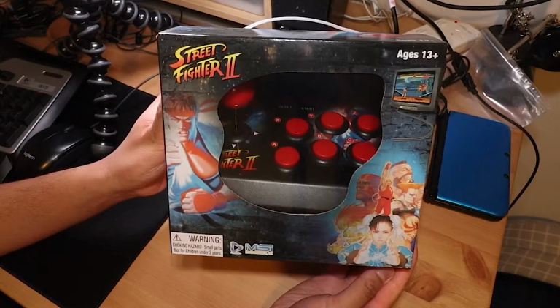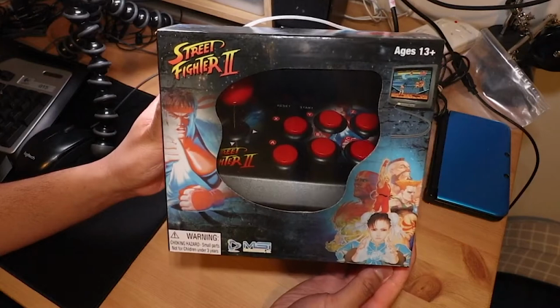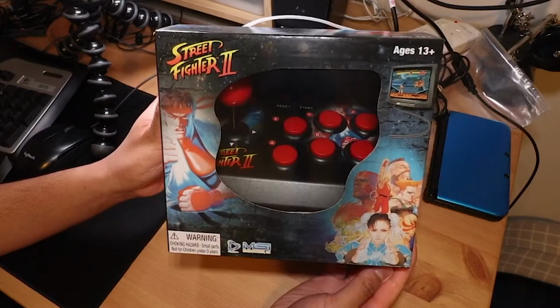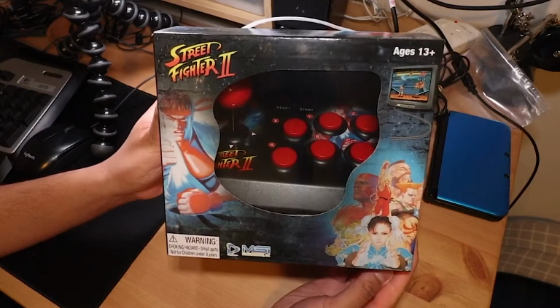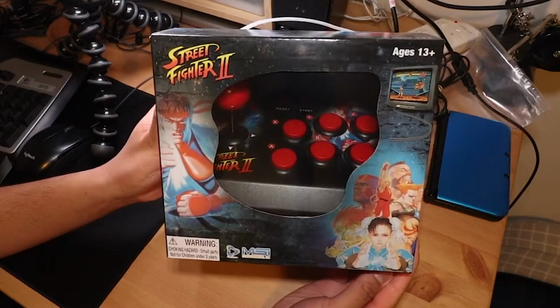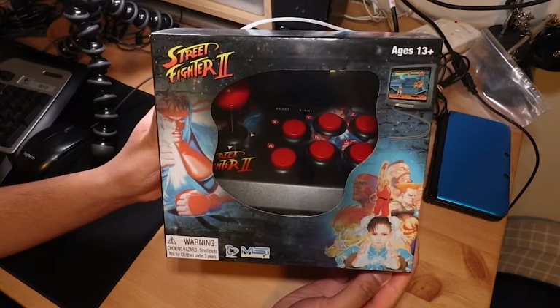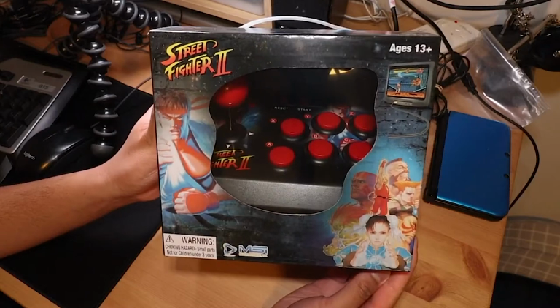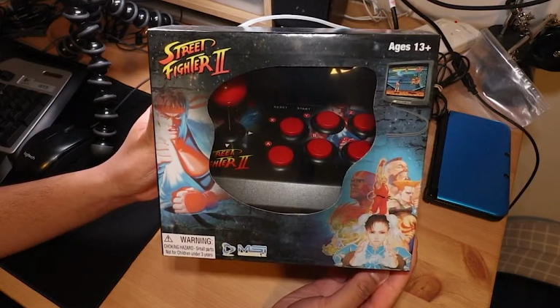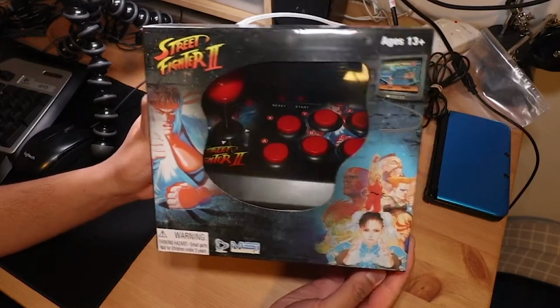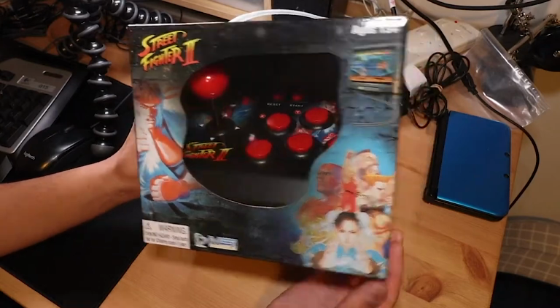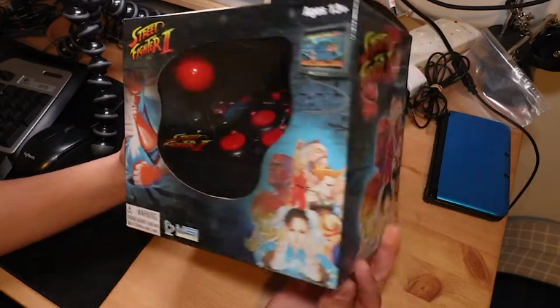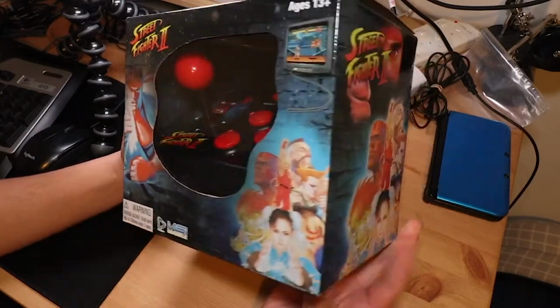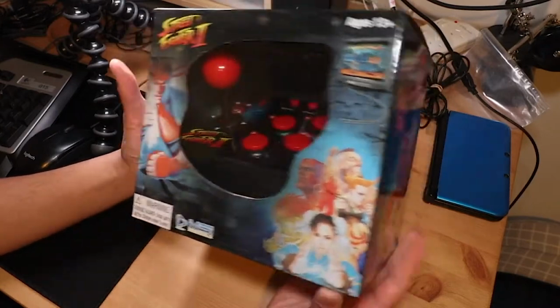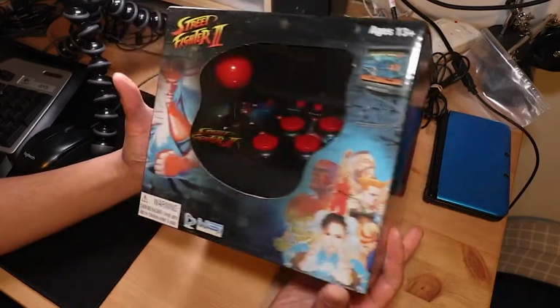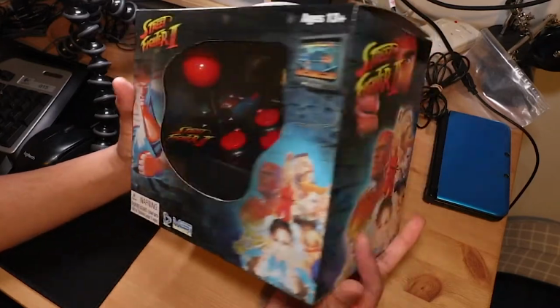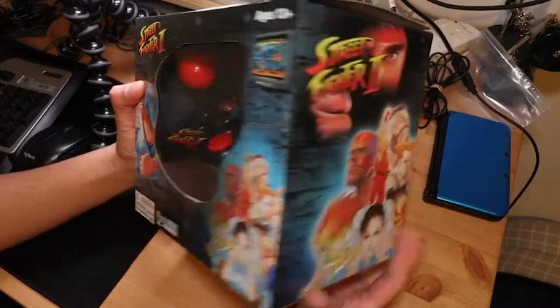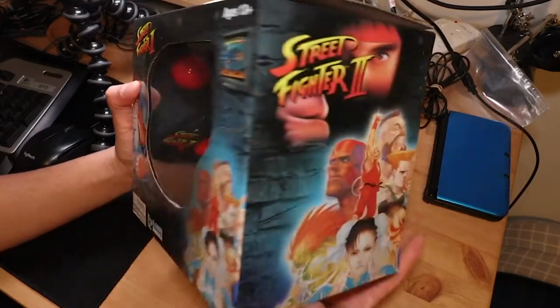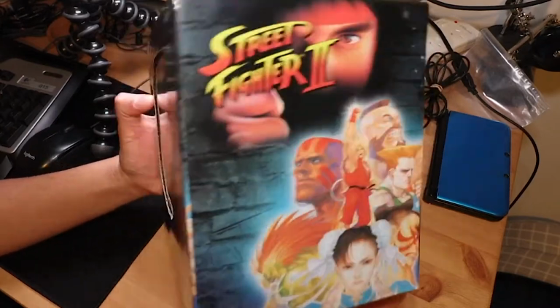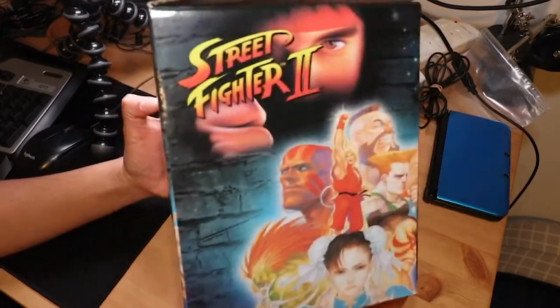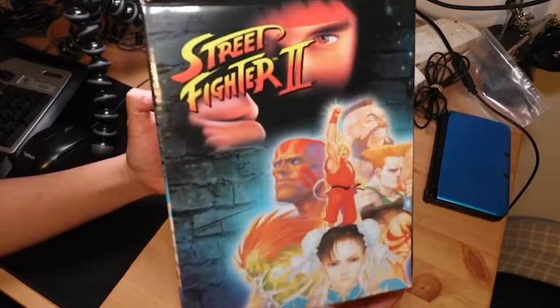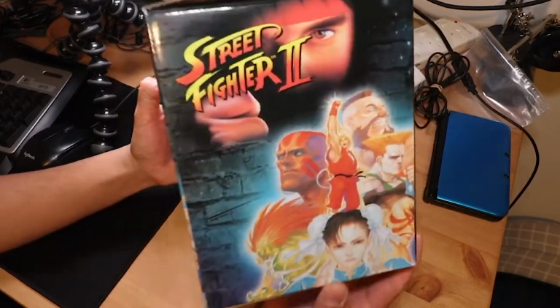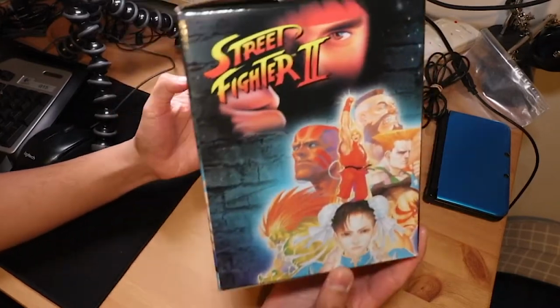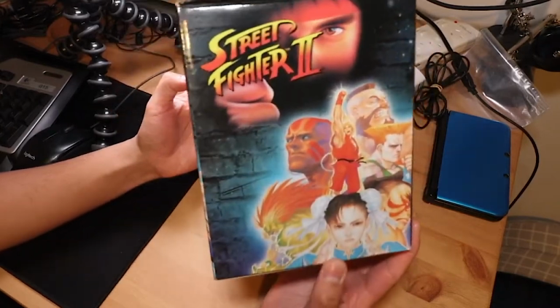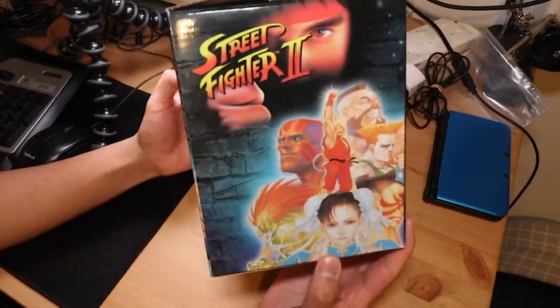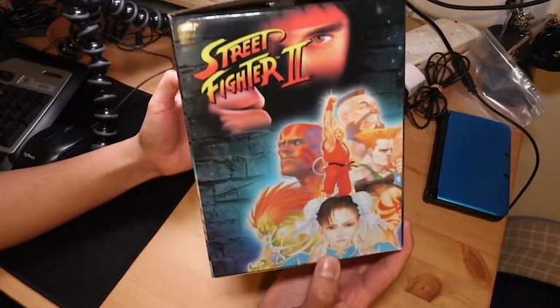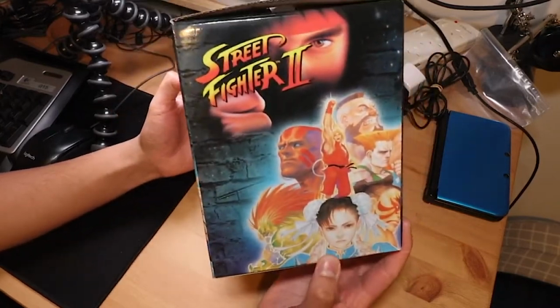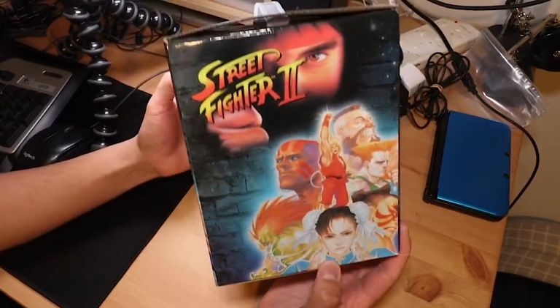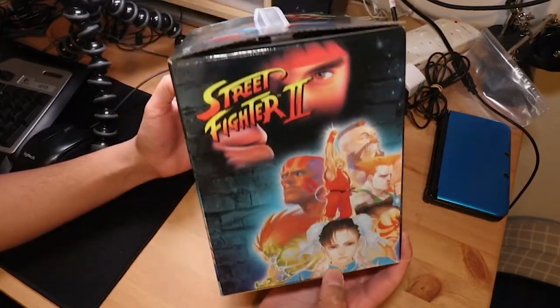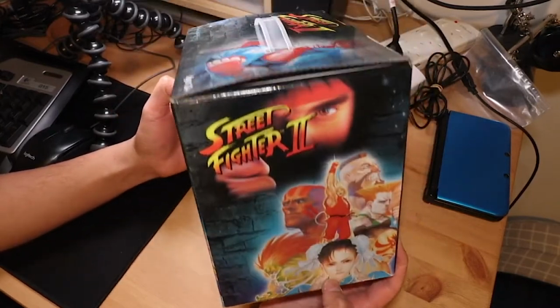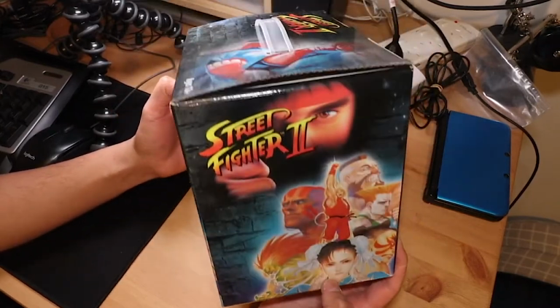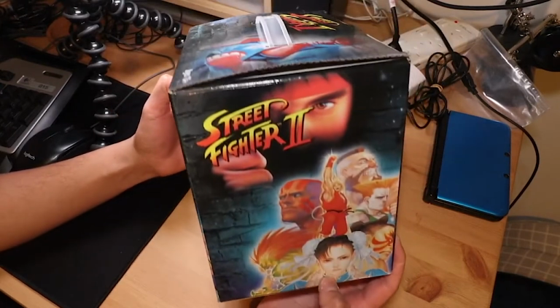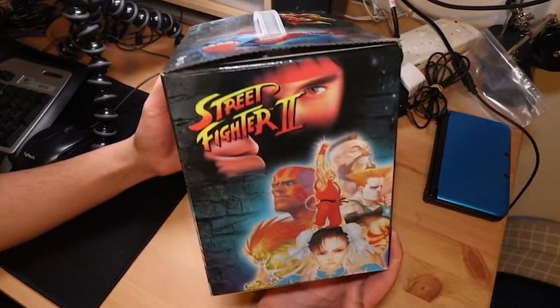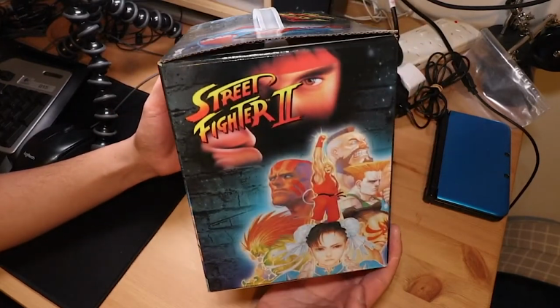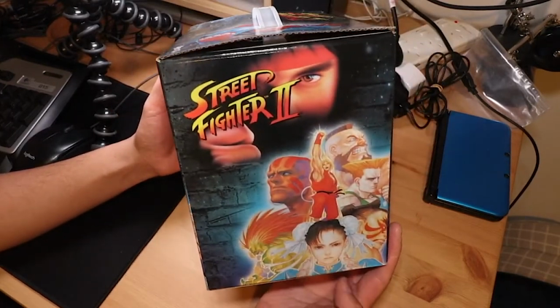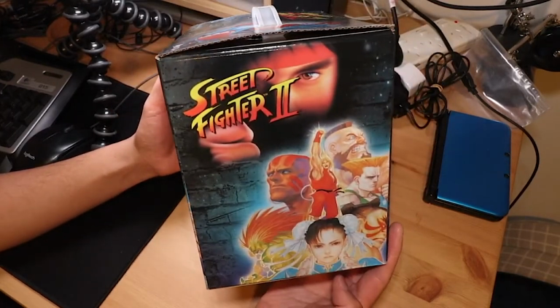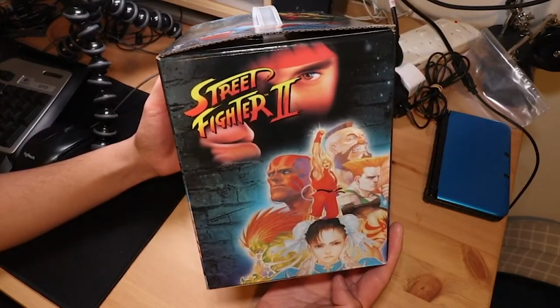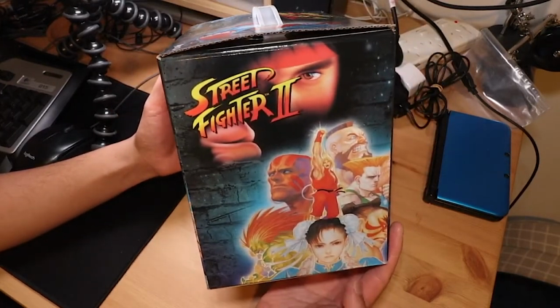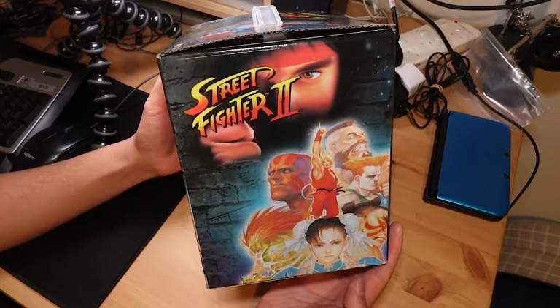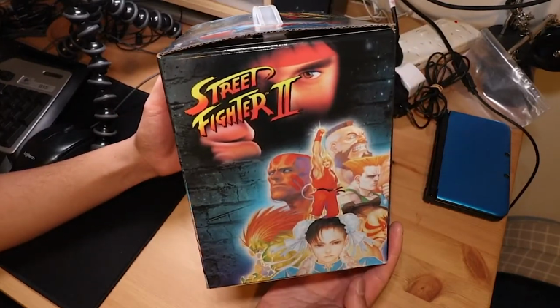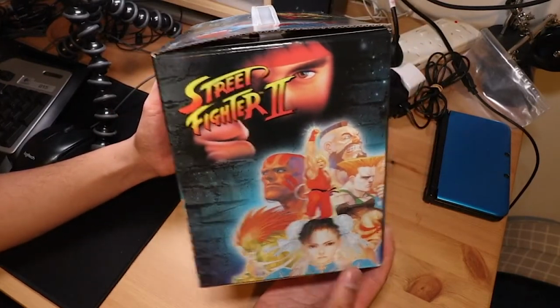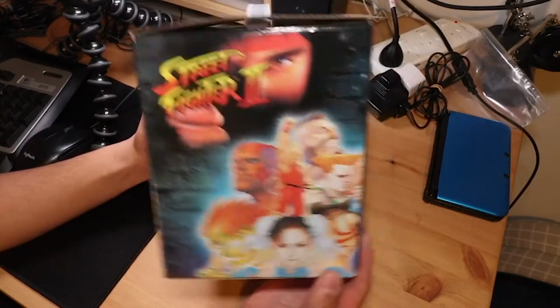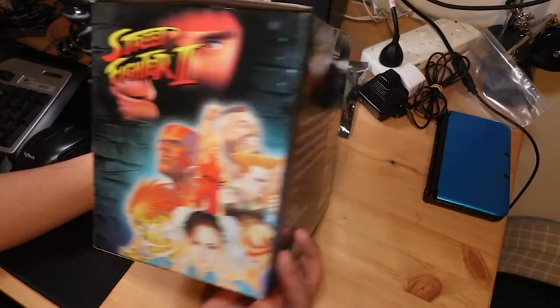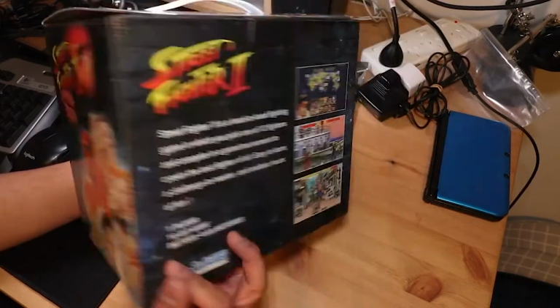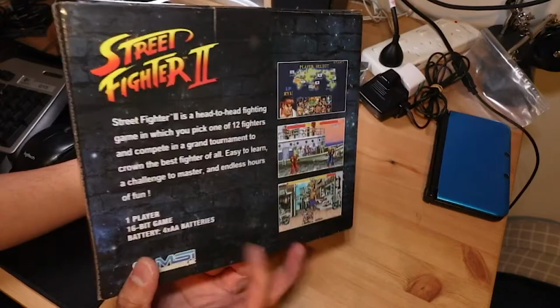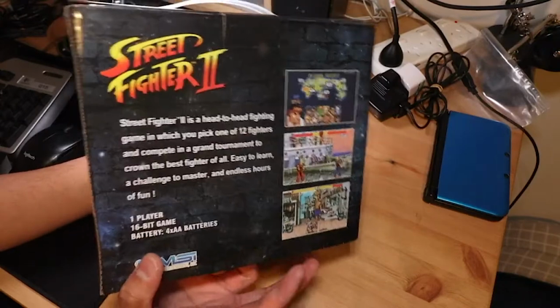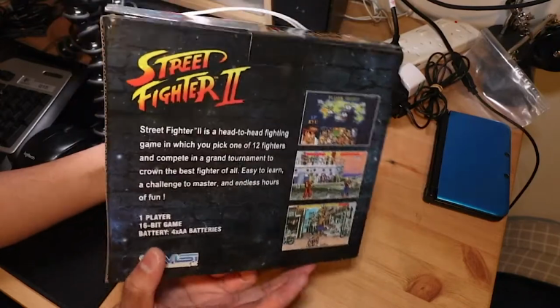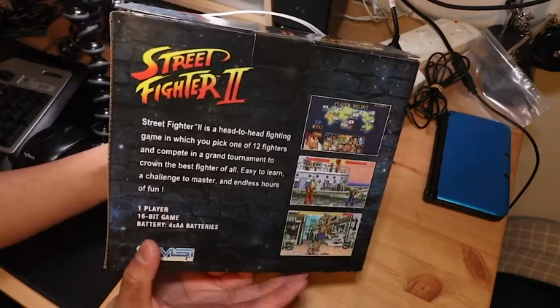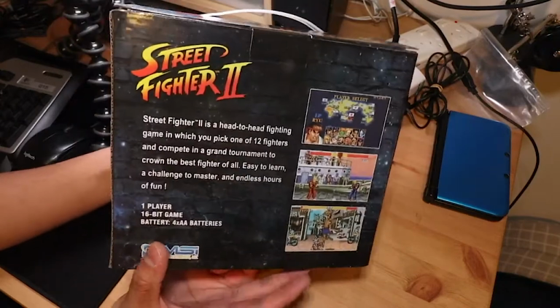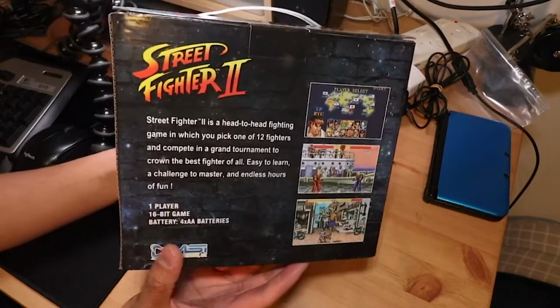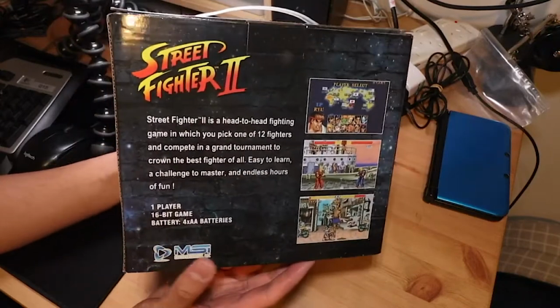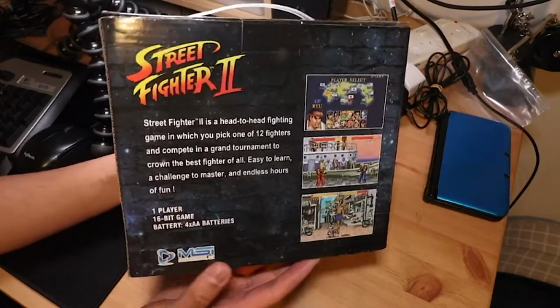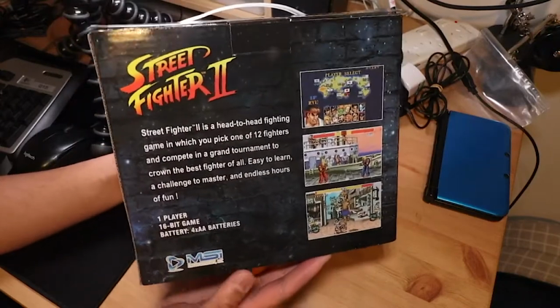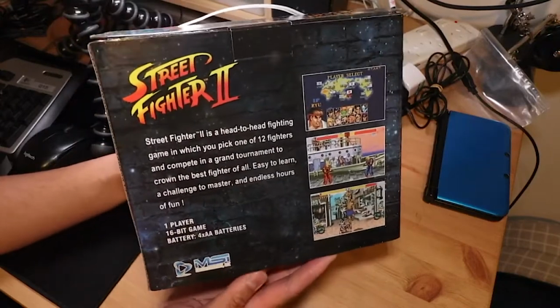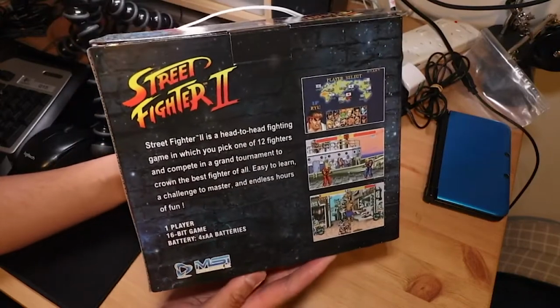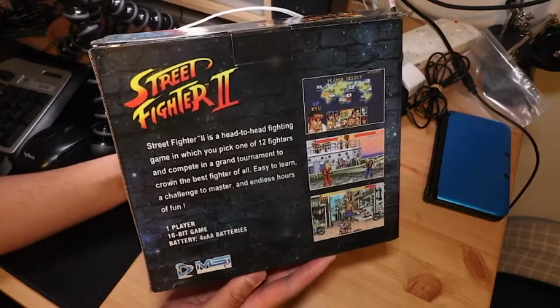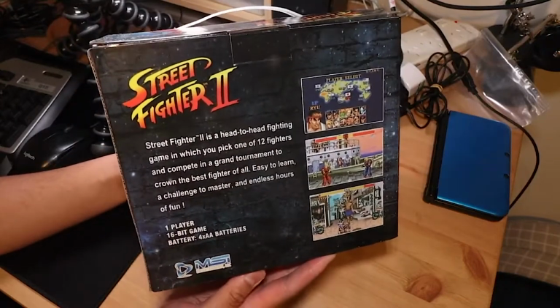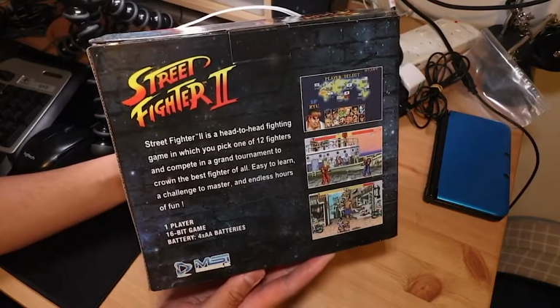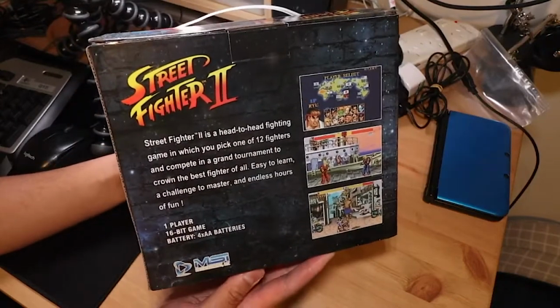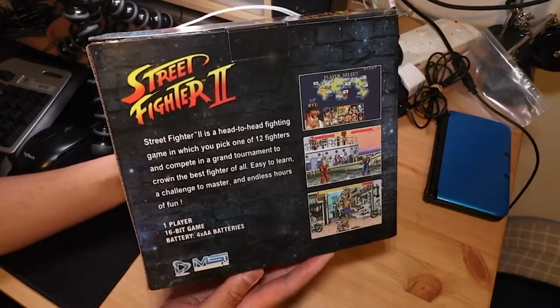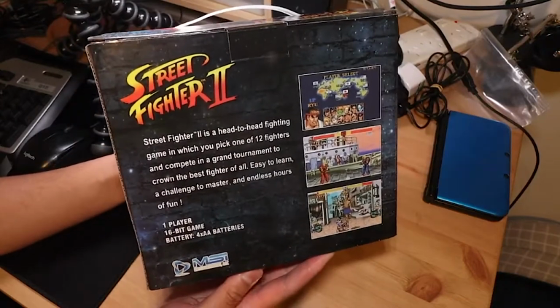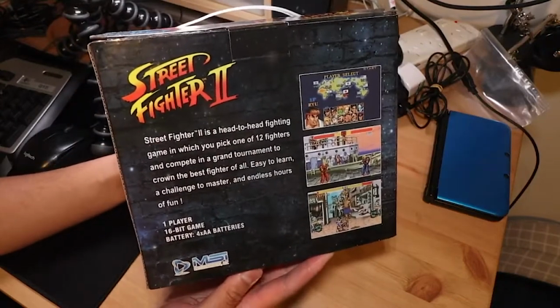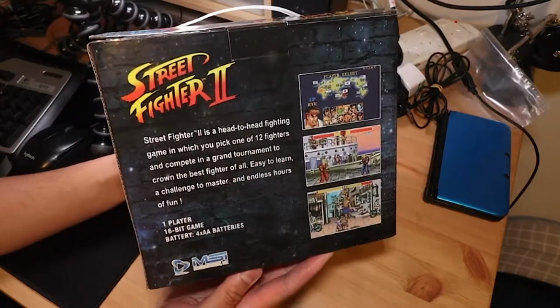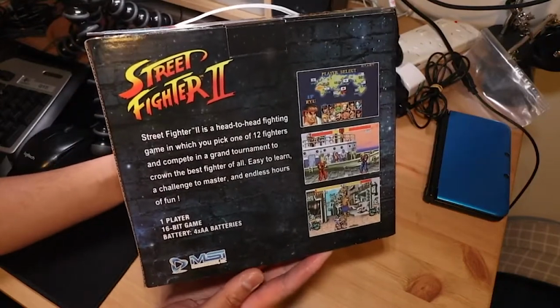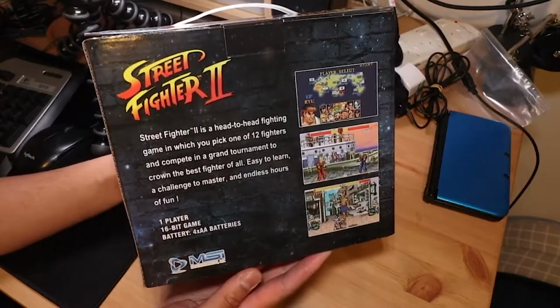Hey everyone, Steve from Make Your Own Fun here. In this video I'm going to be having a look at this Street Fighter 2 plug-and-play by the company MSI.